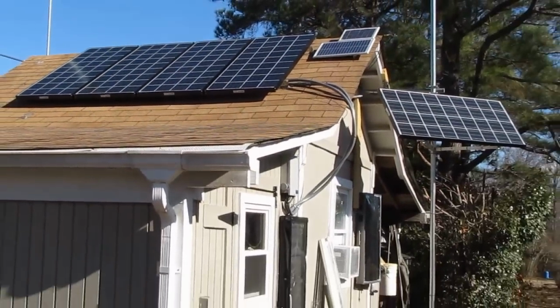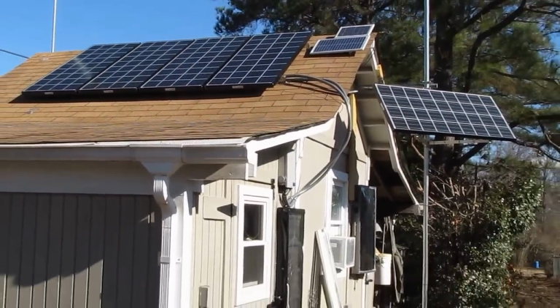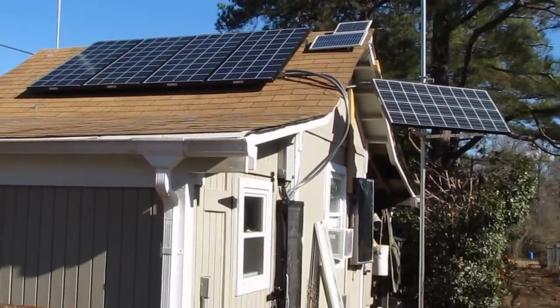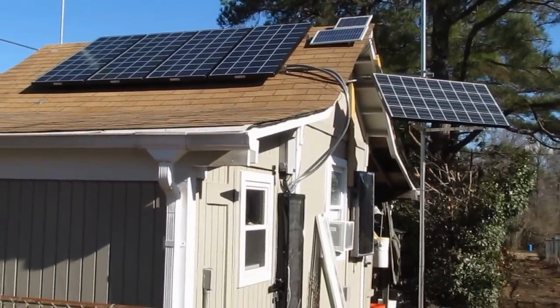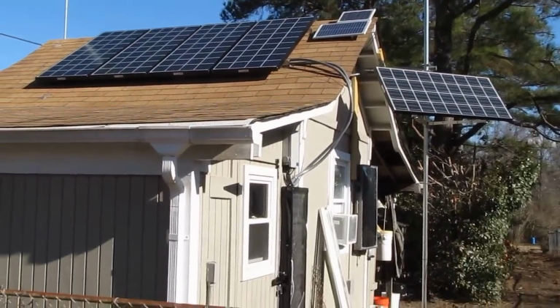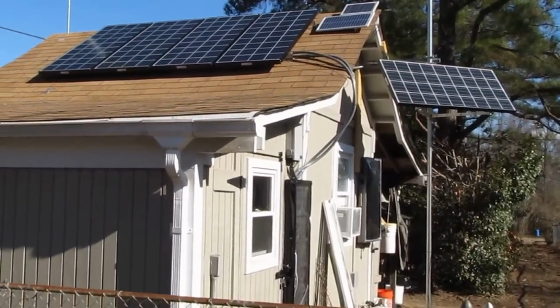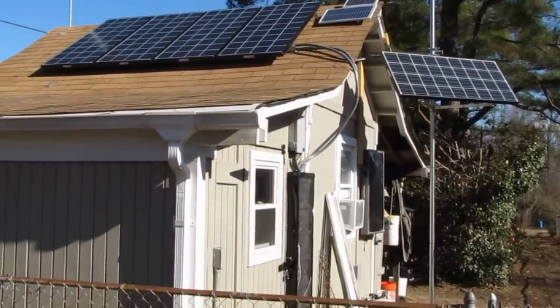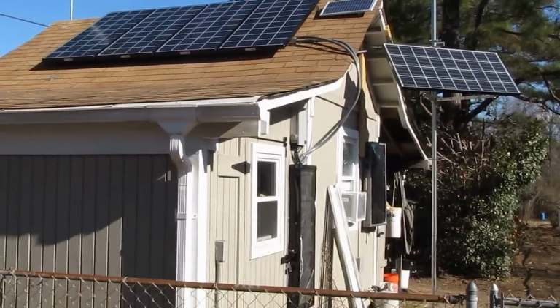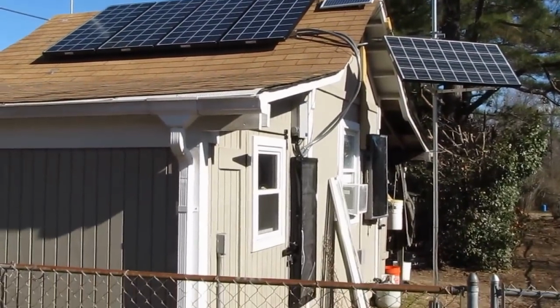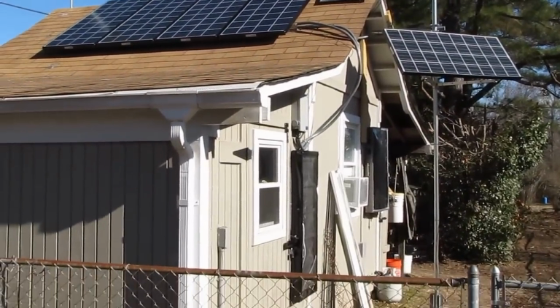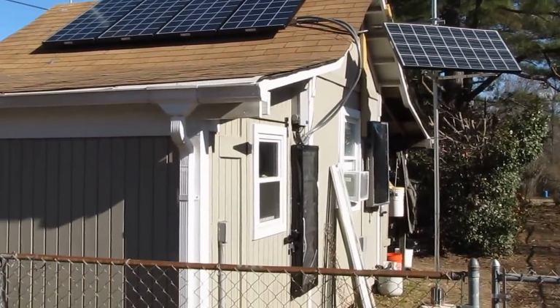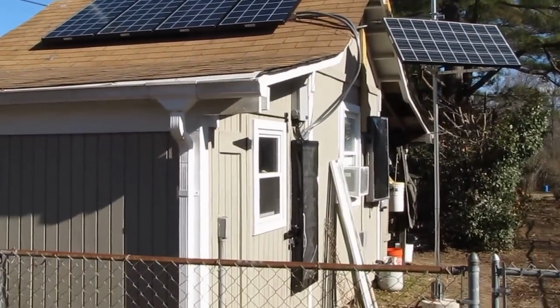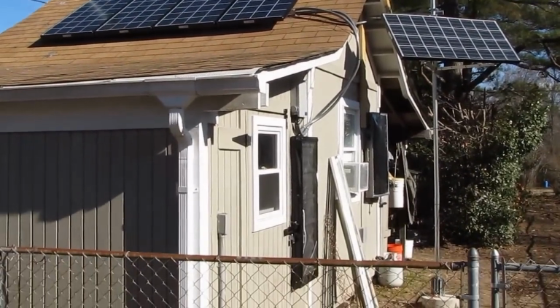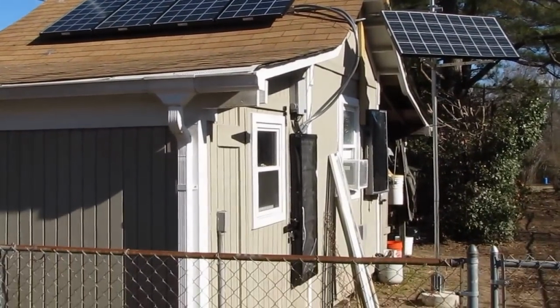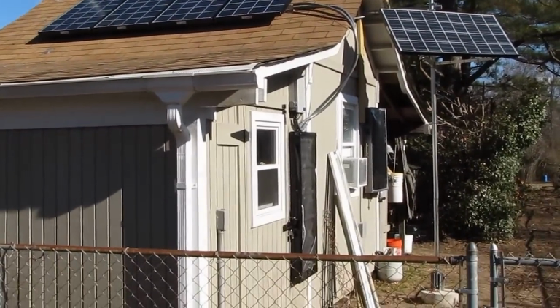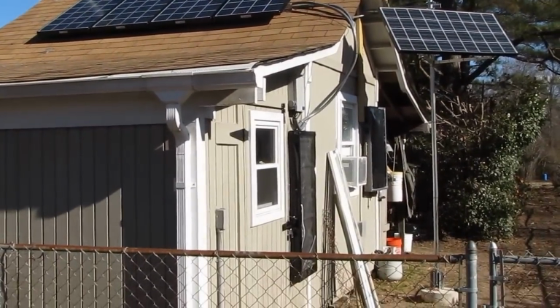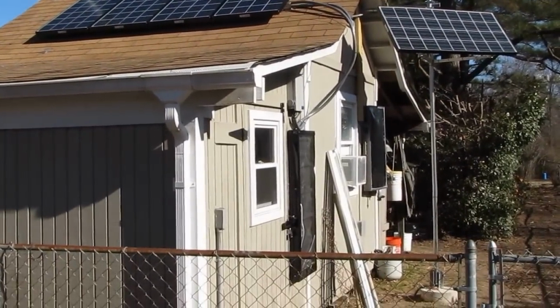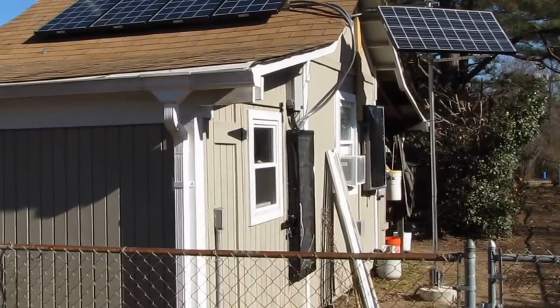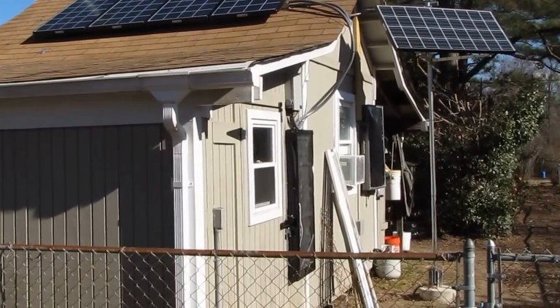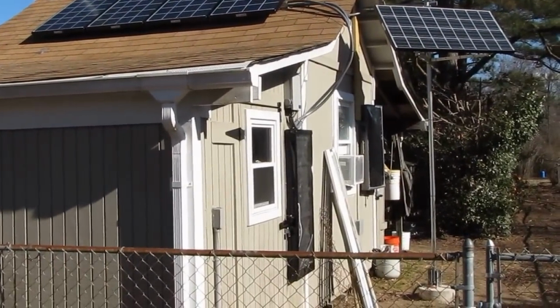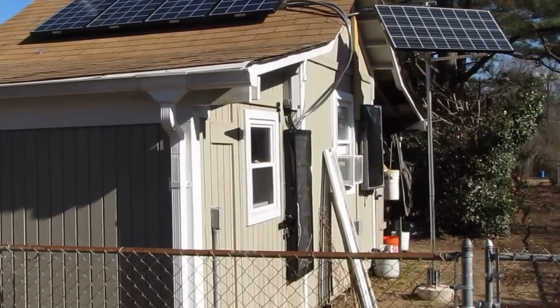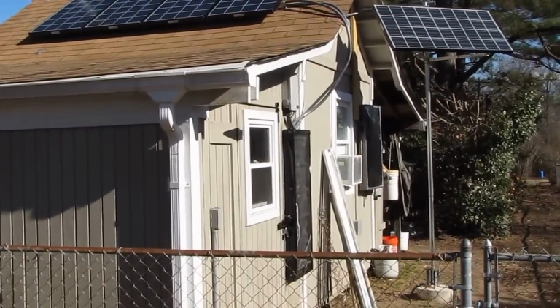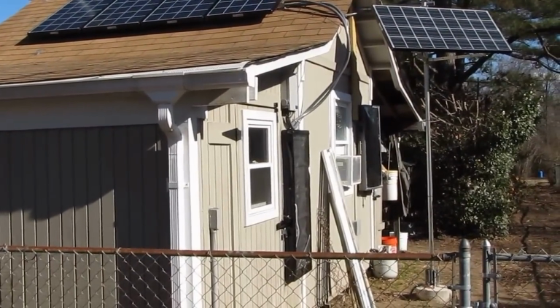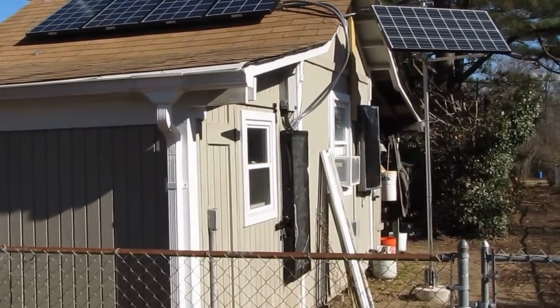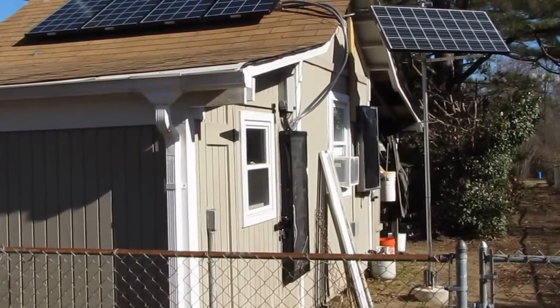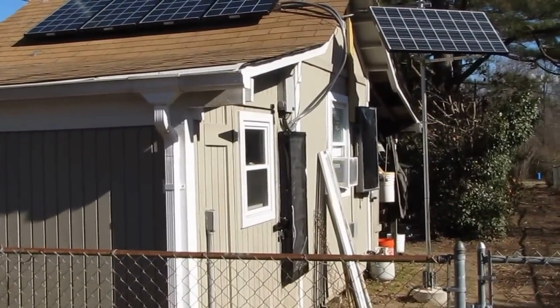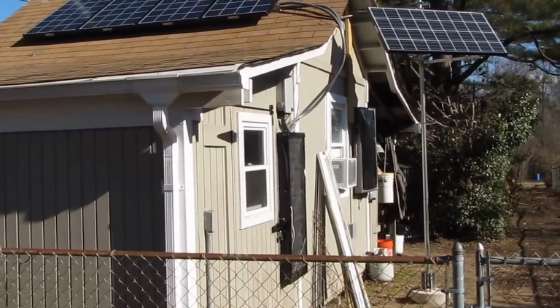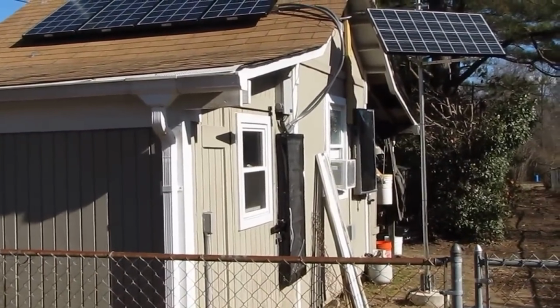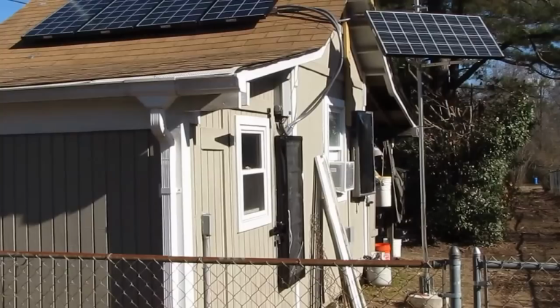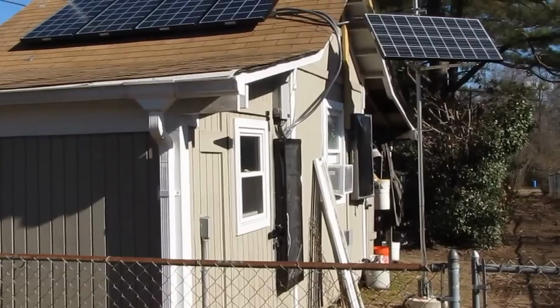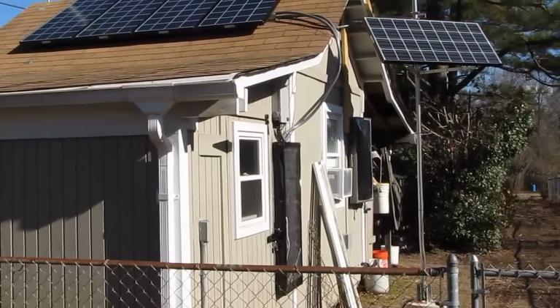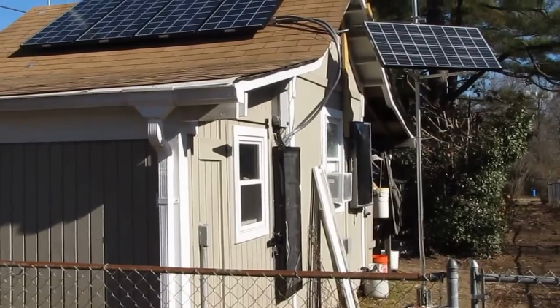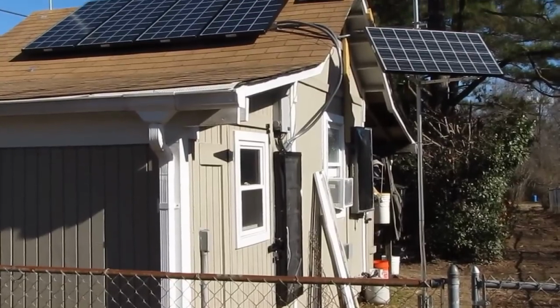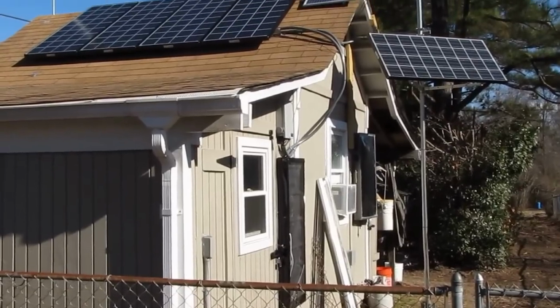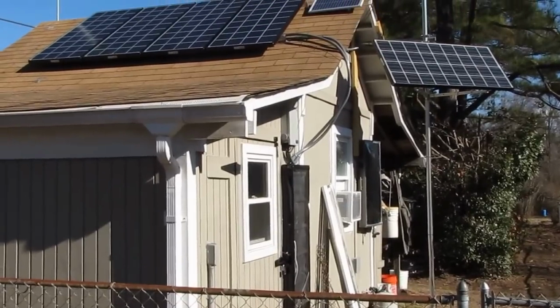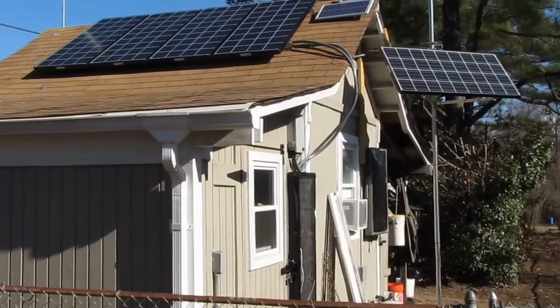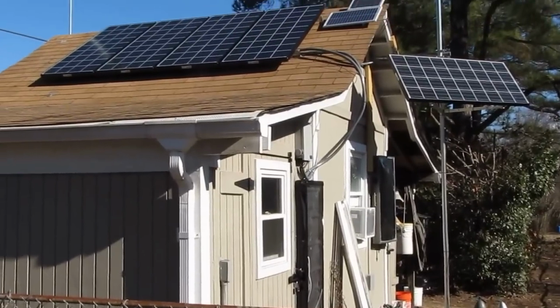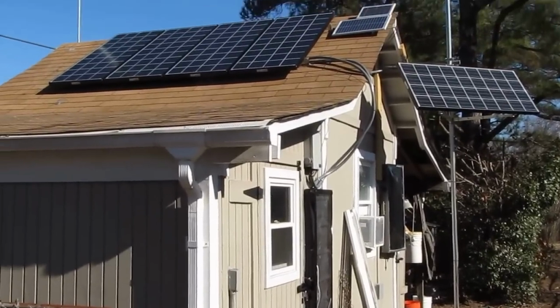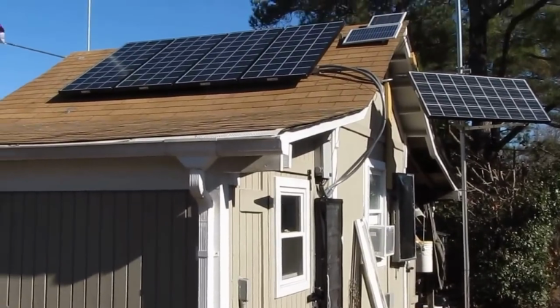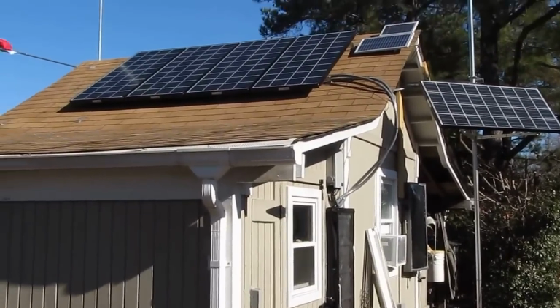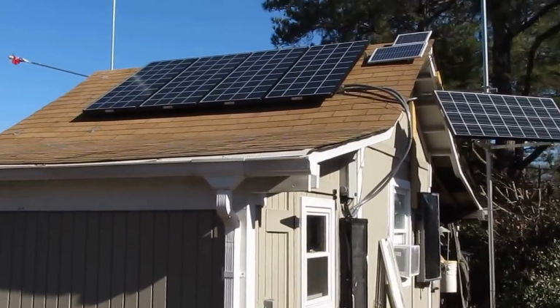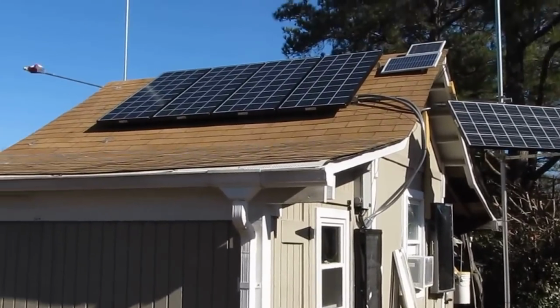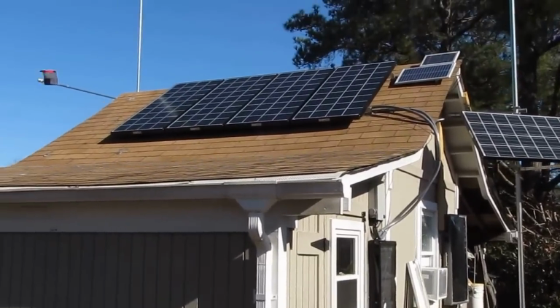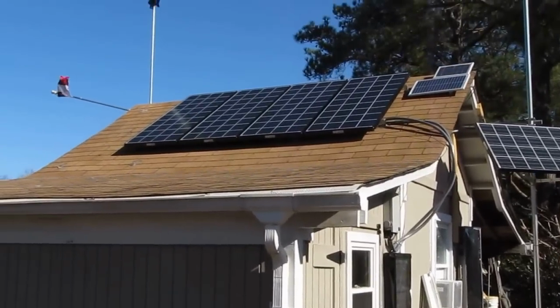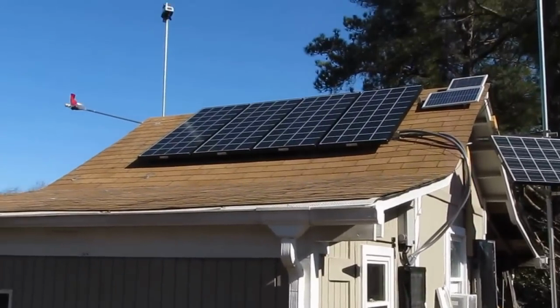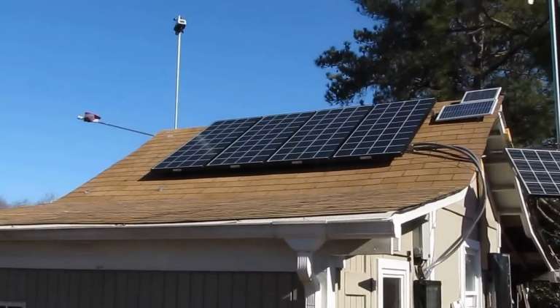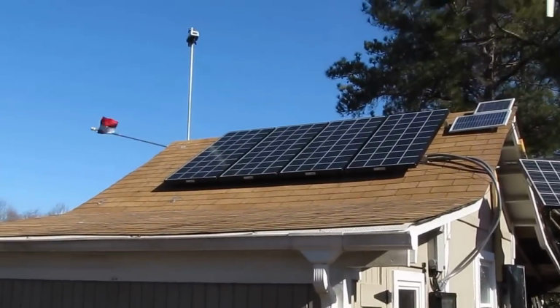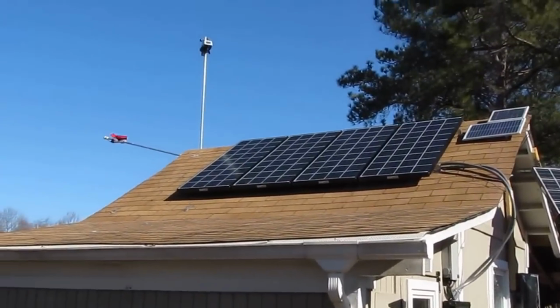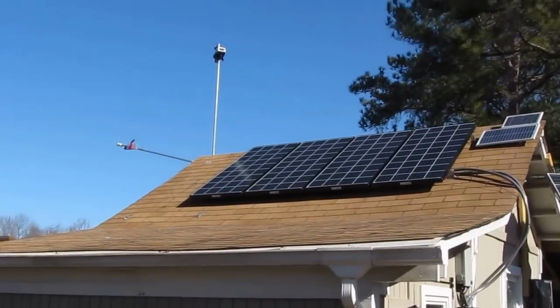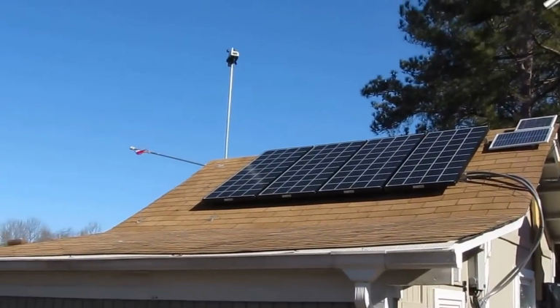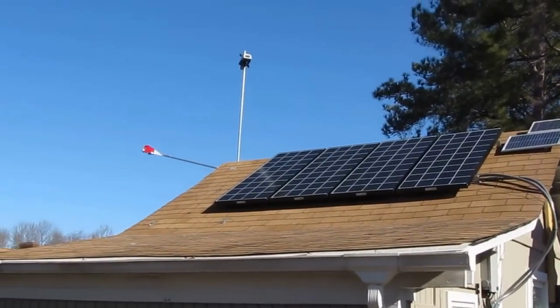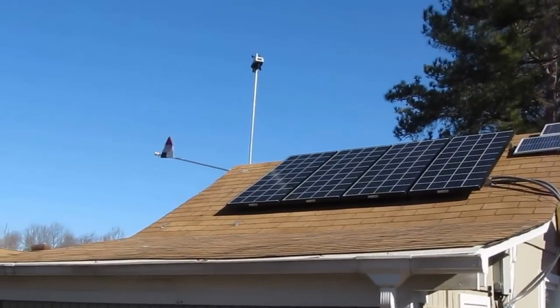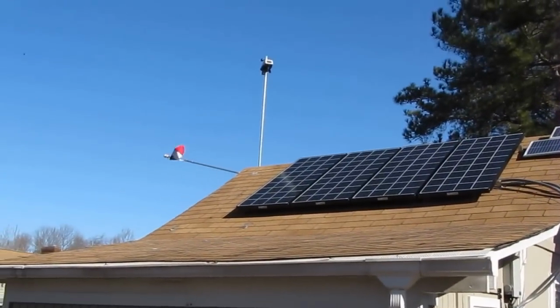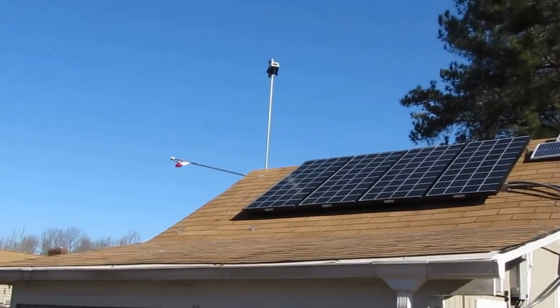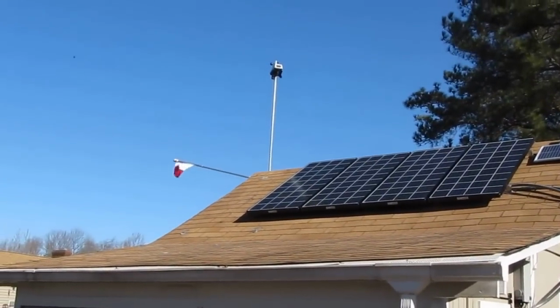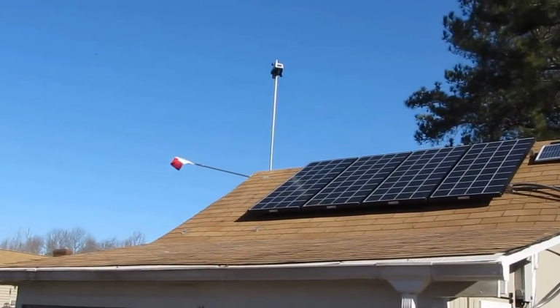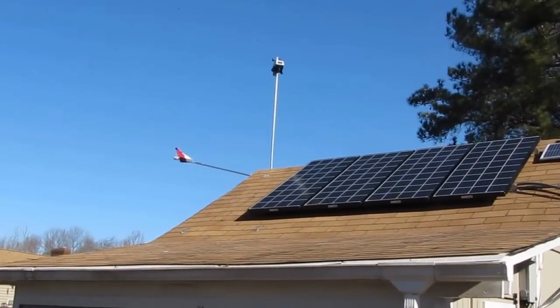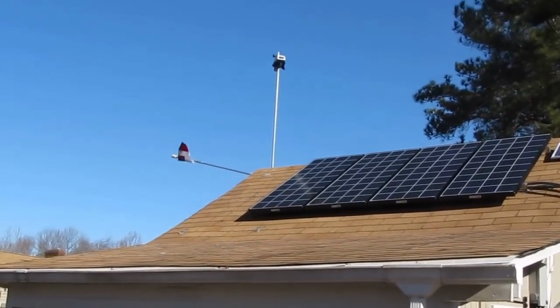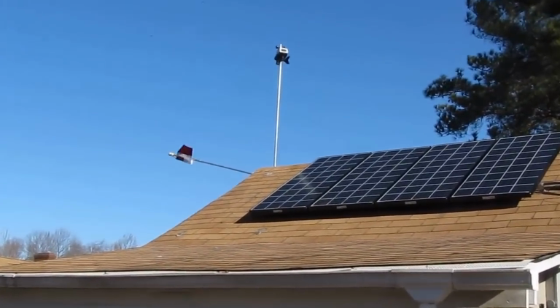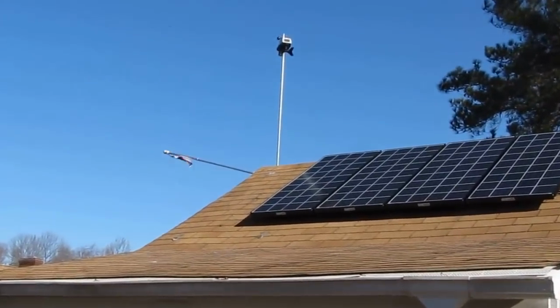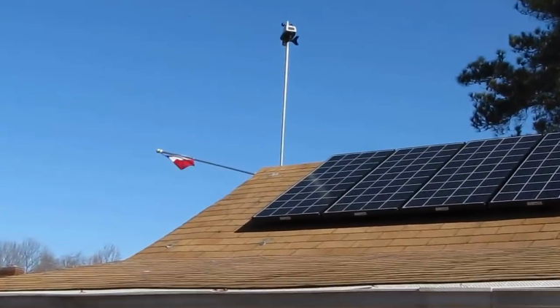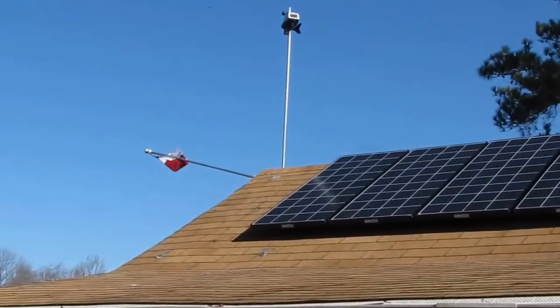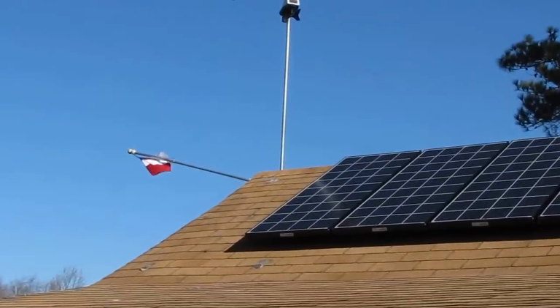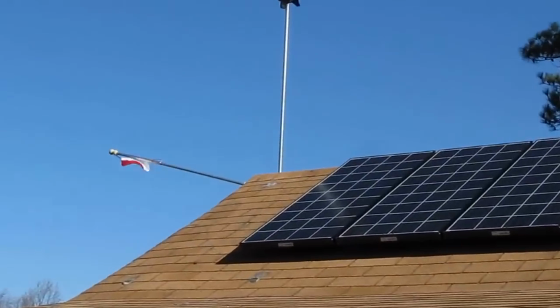There's my new solar air heater and my other solar air heater. And there's my Davis Vantage View weather station.